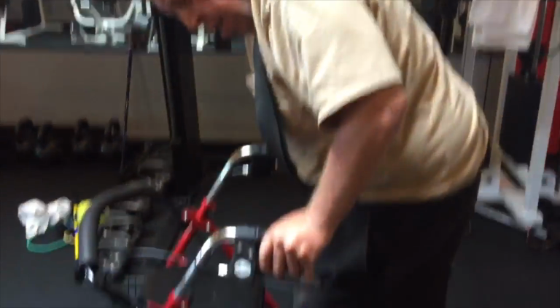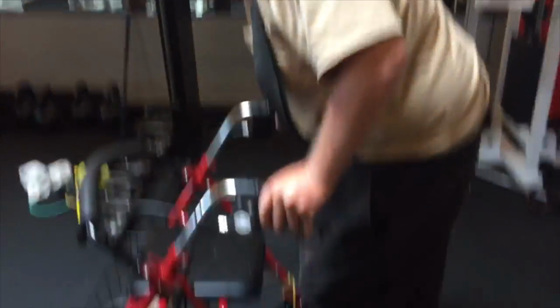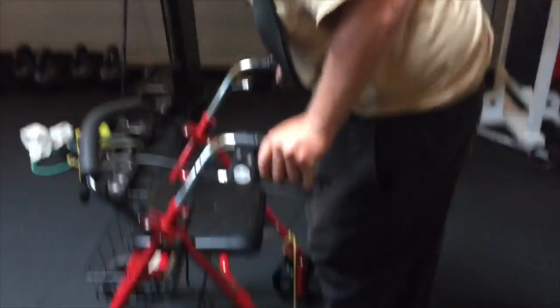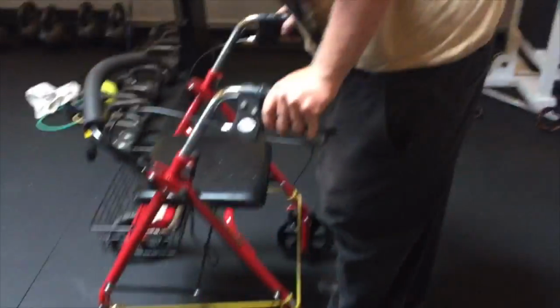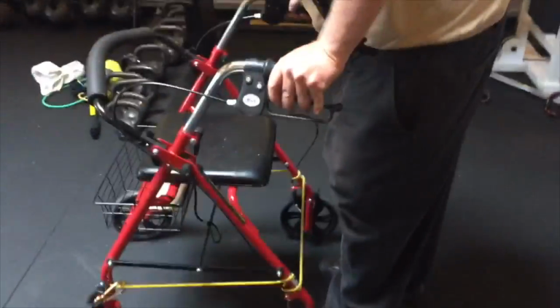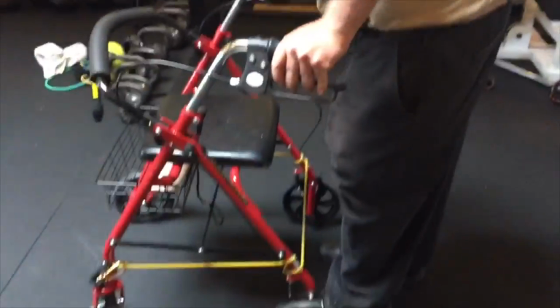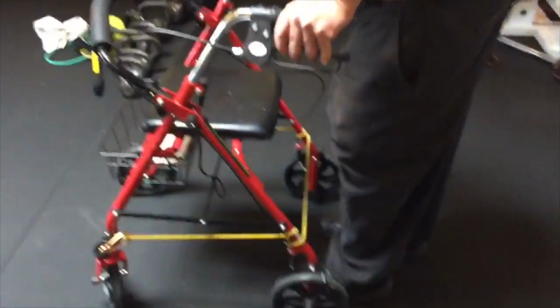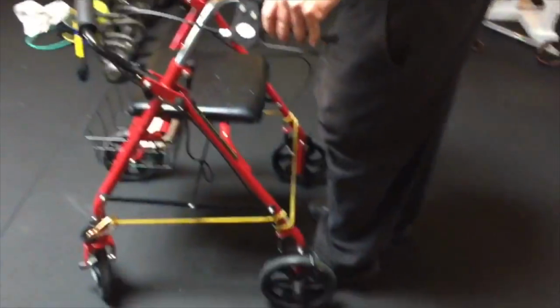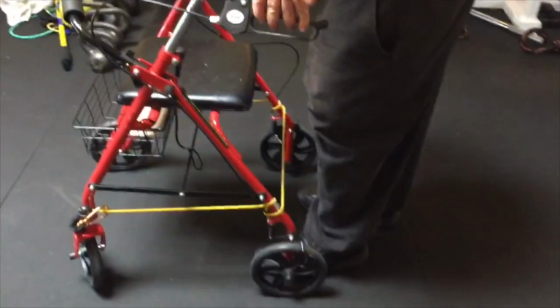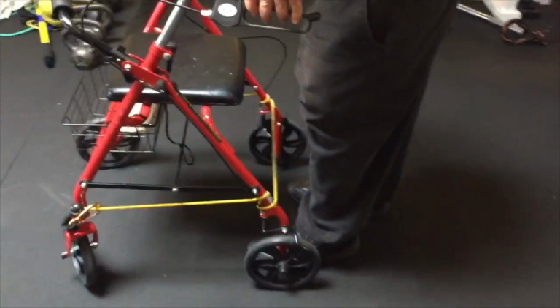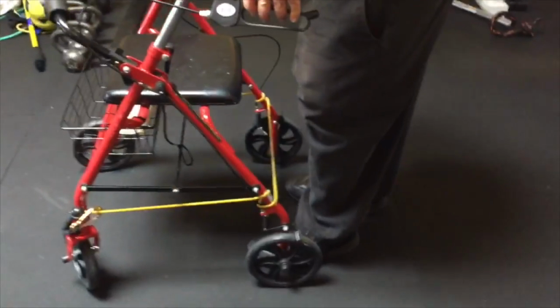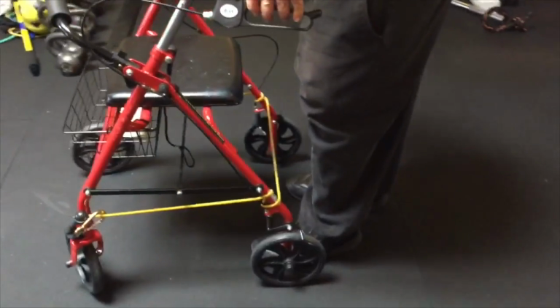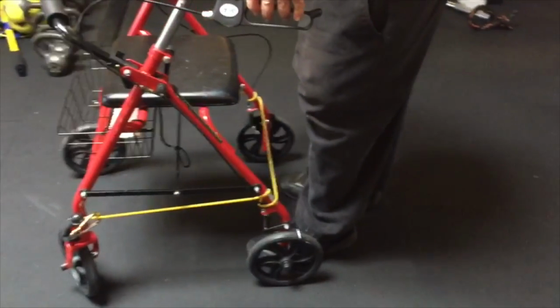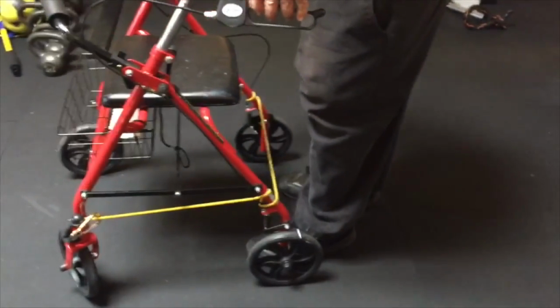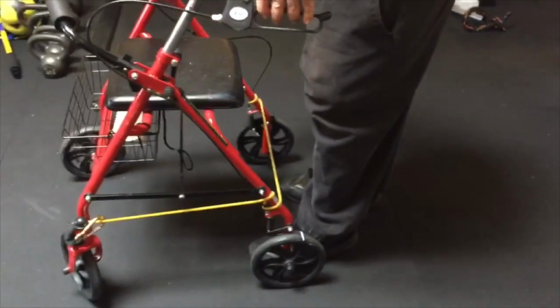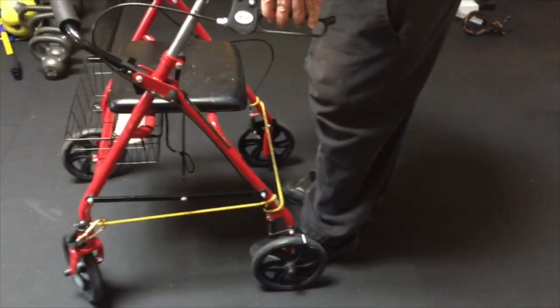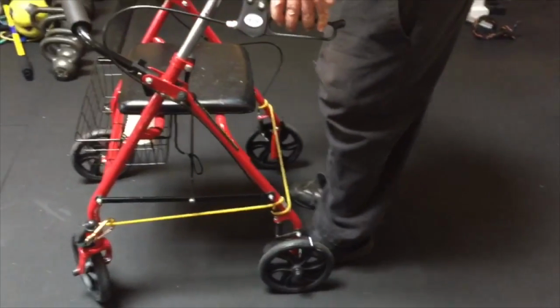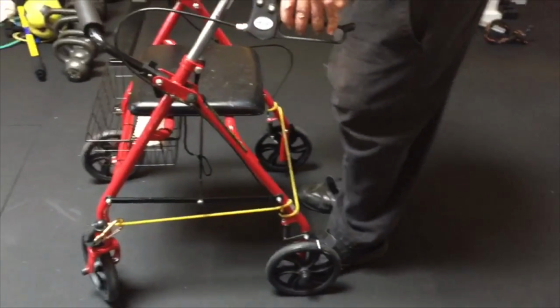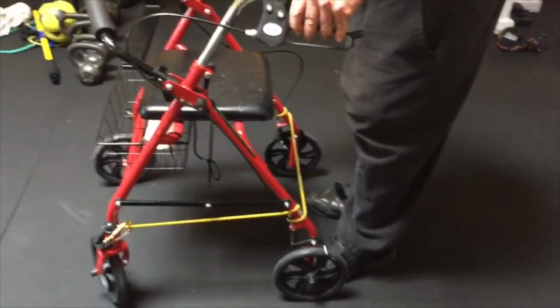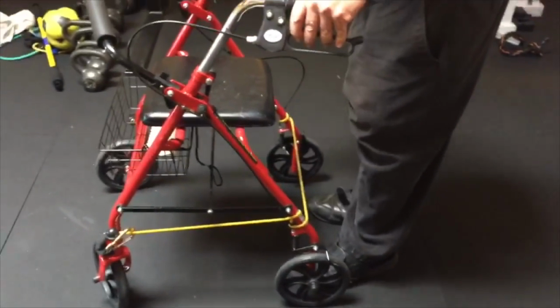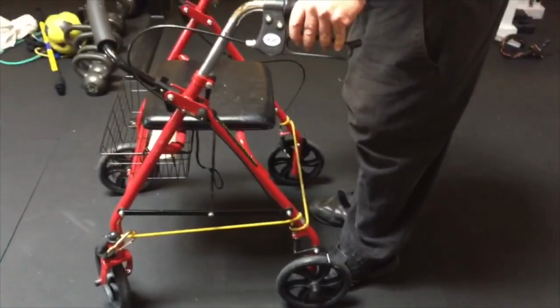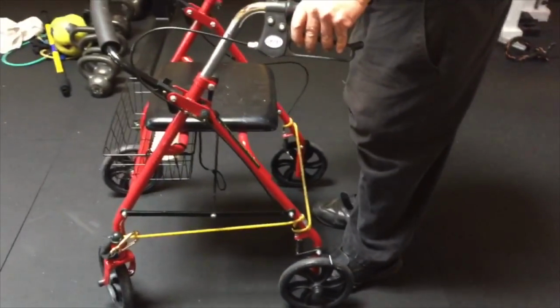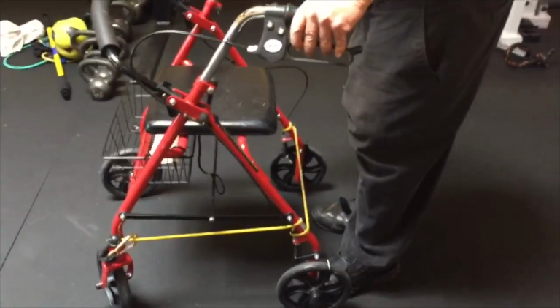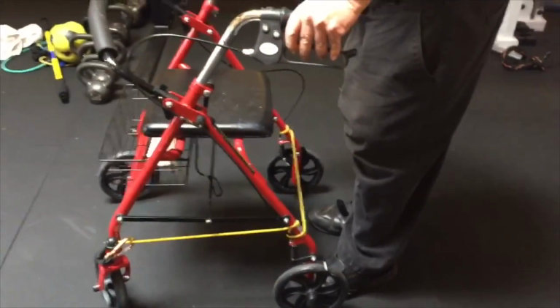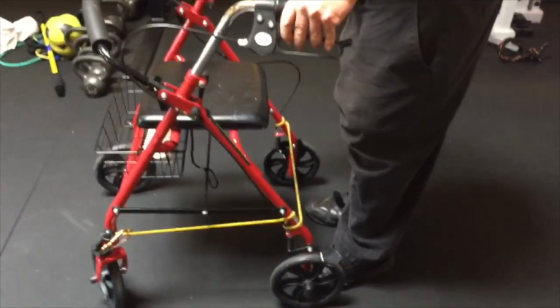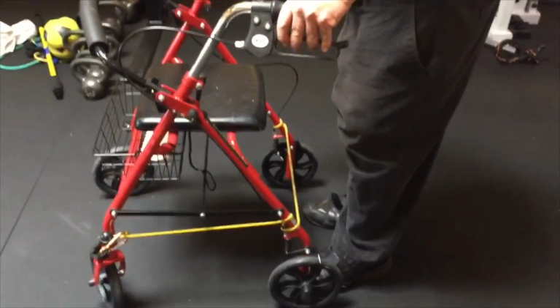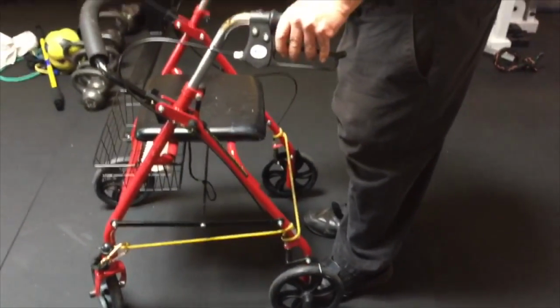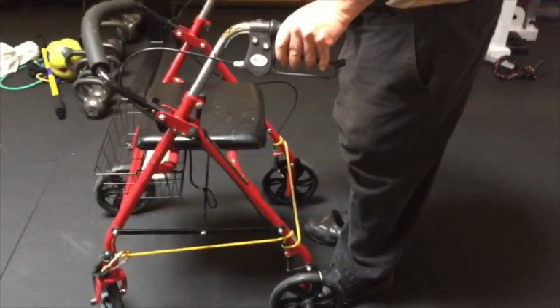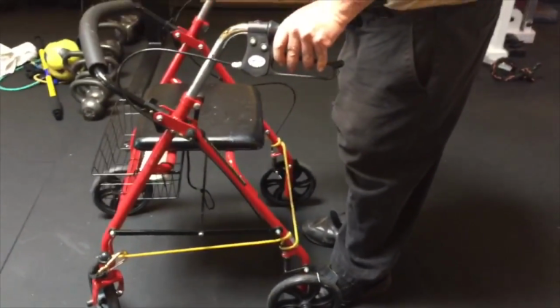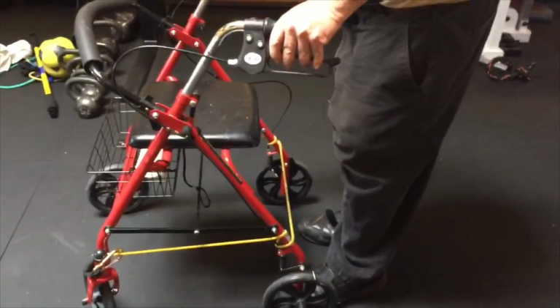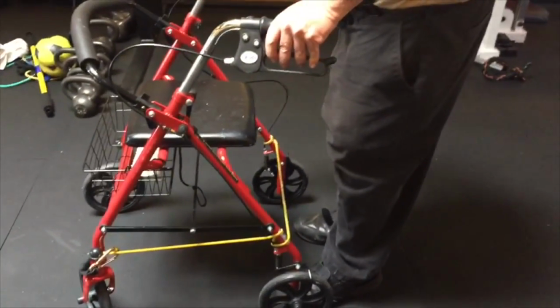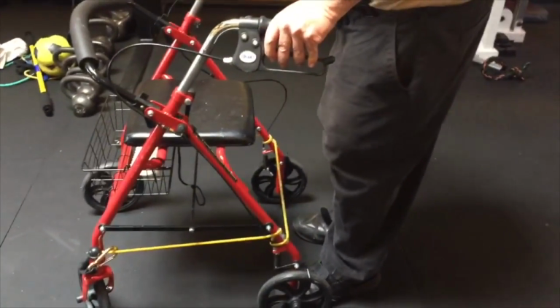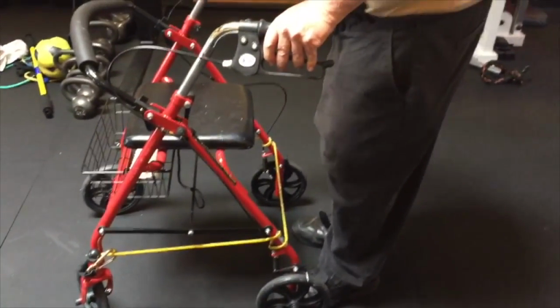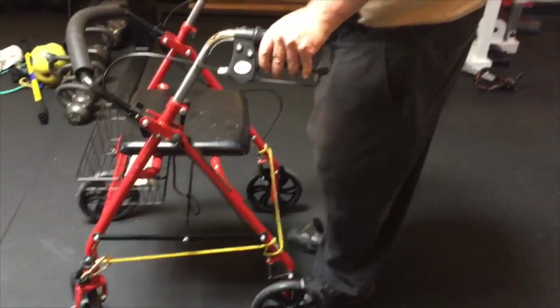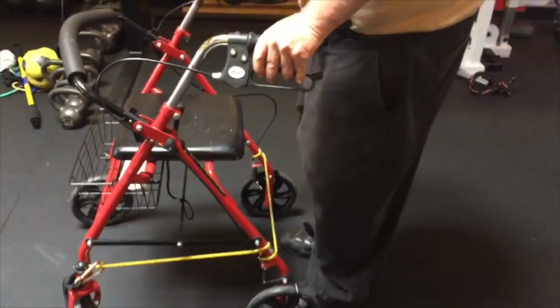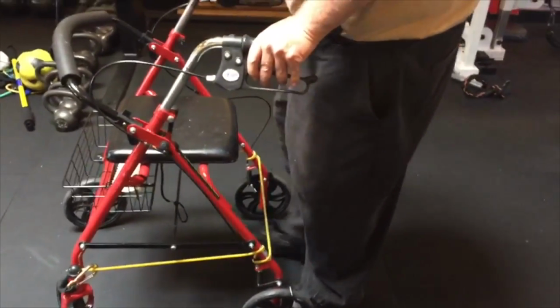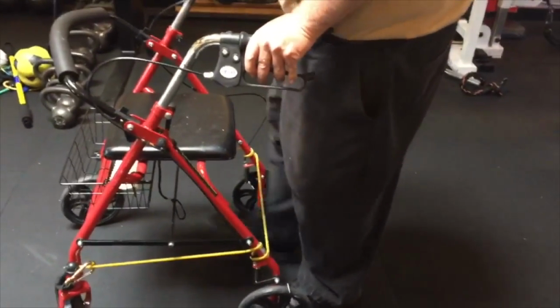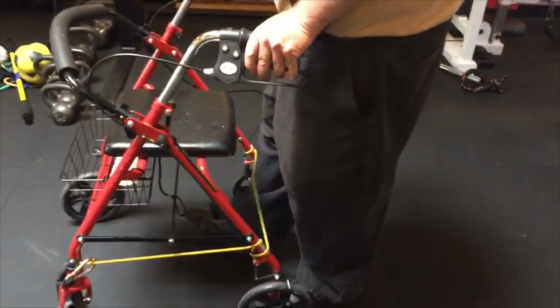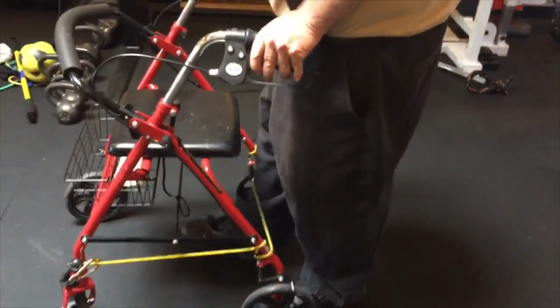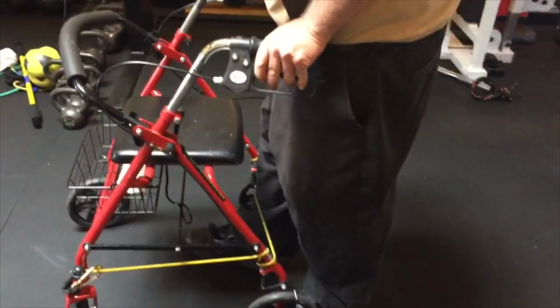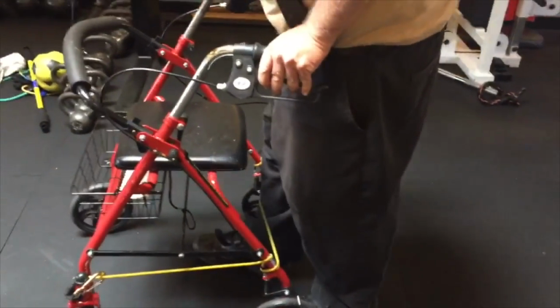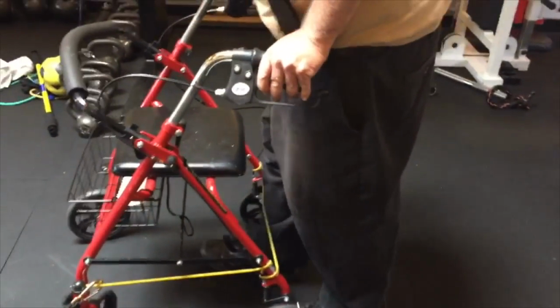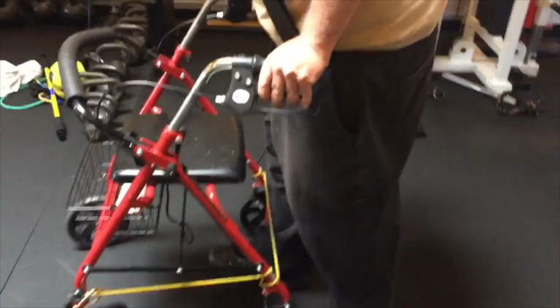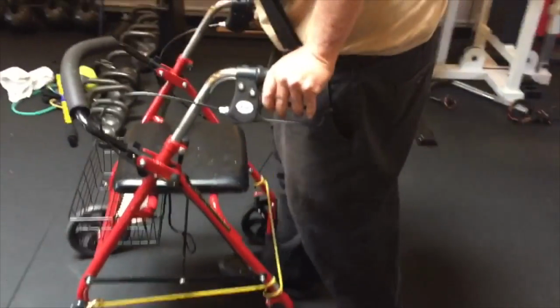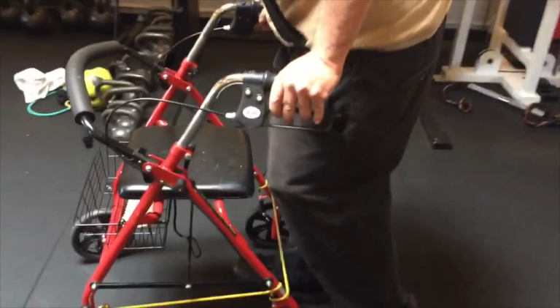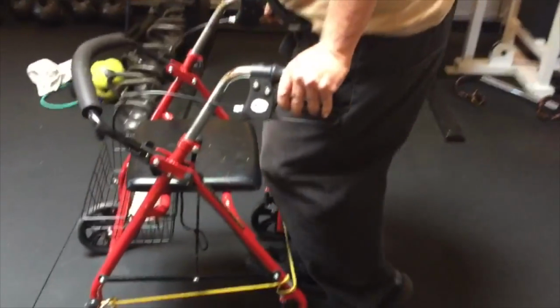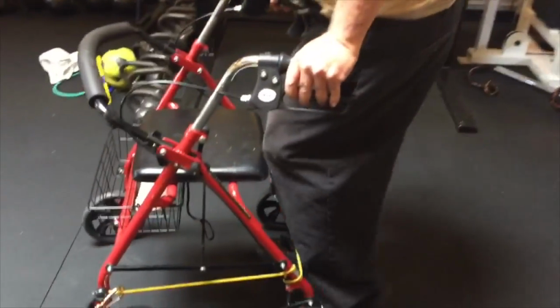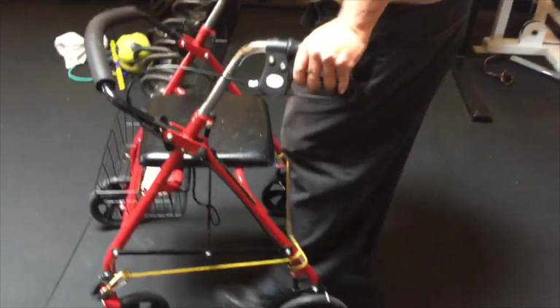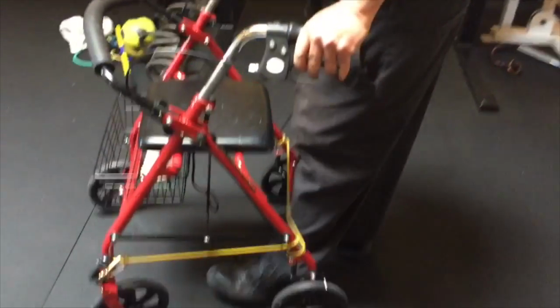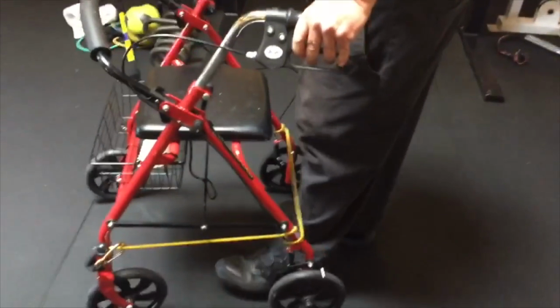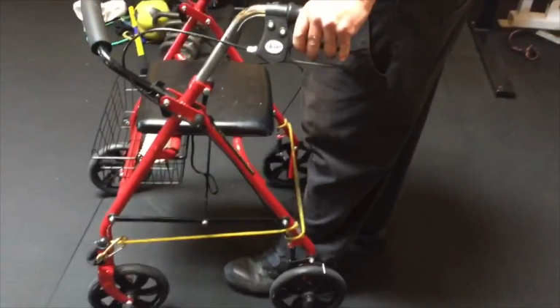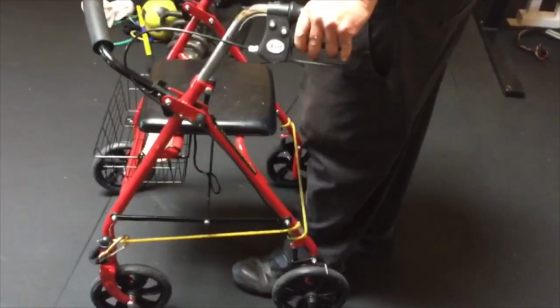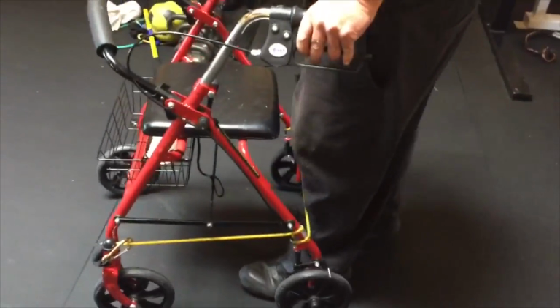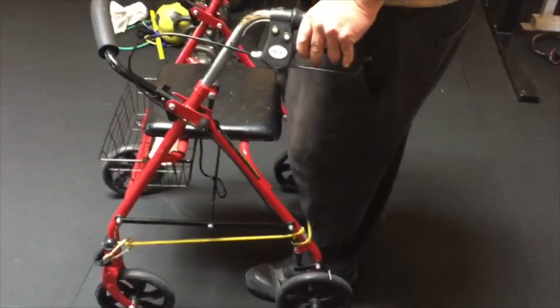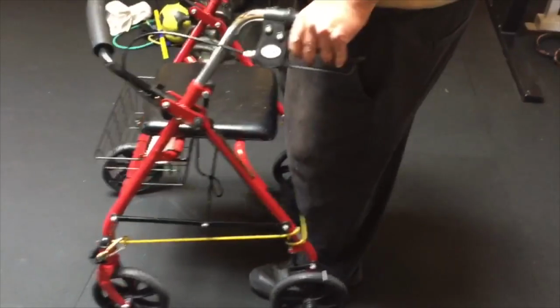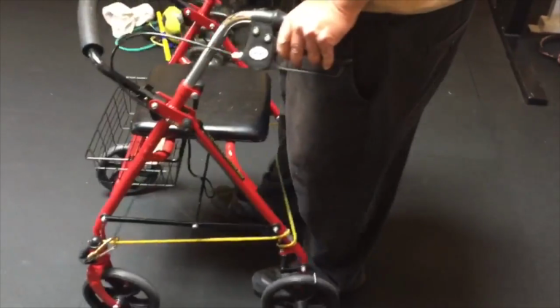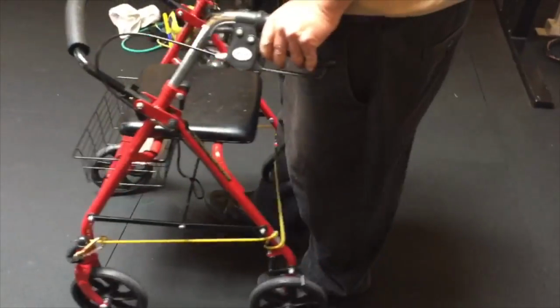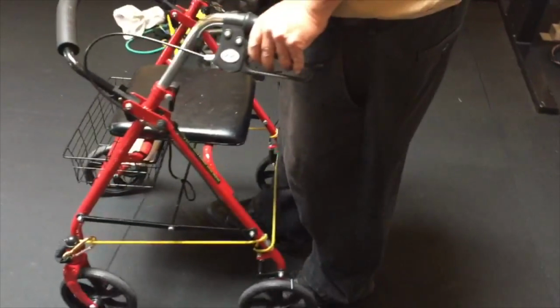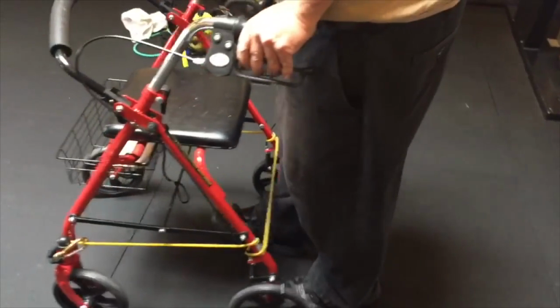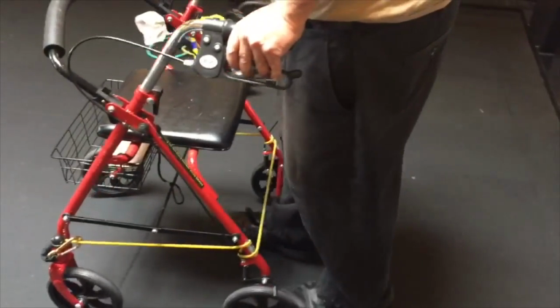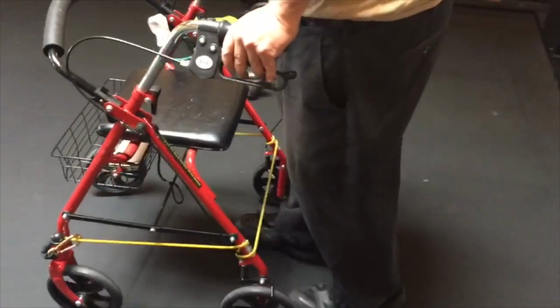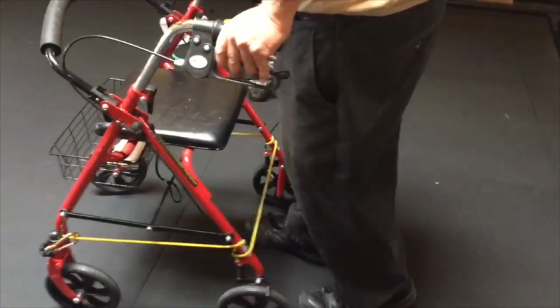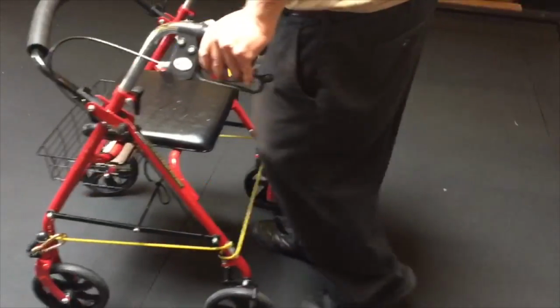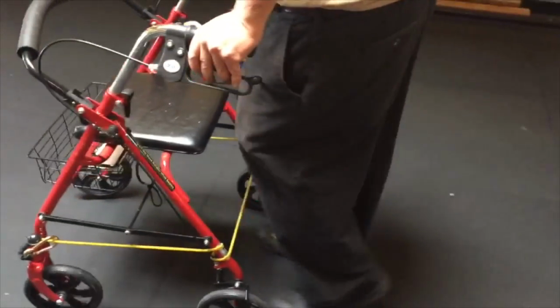Now what I want you to do, Mark, is walk hitting that band with each step. Push the walker in front of you.